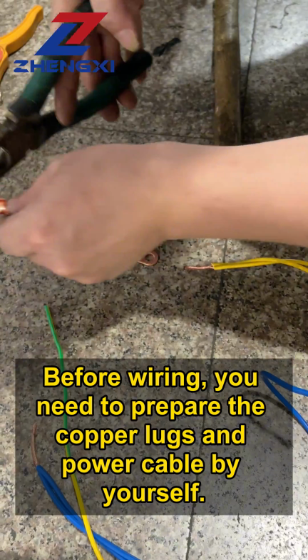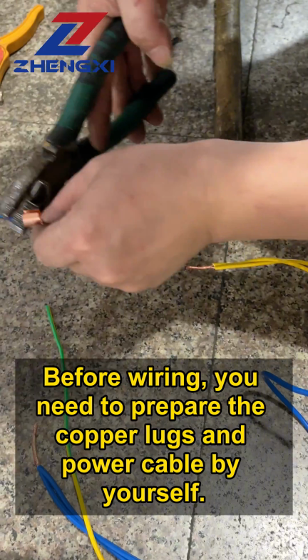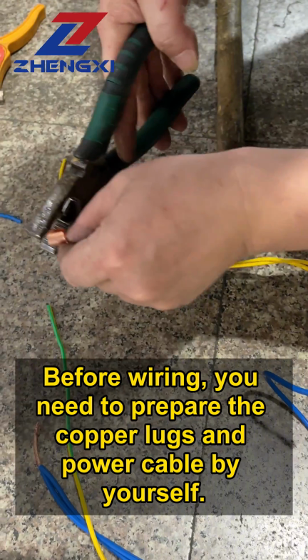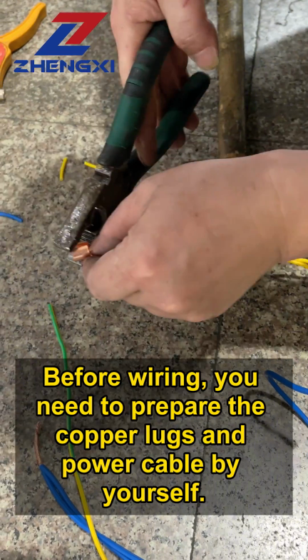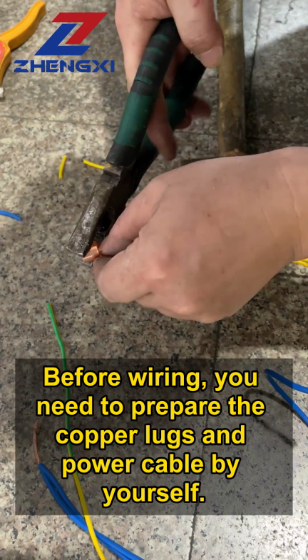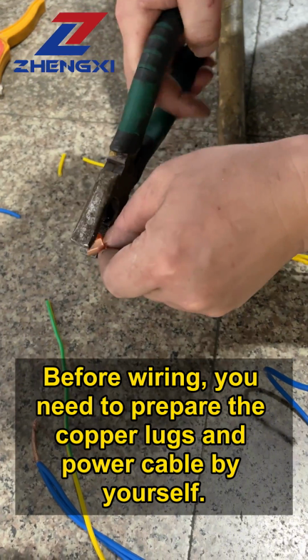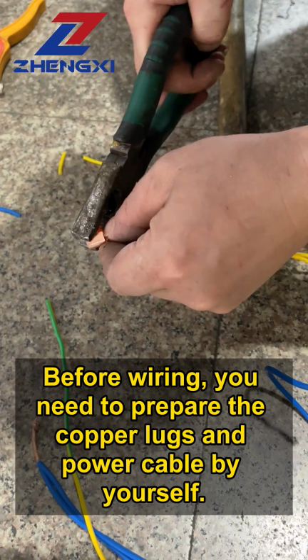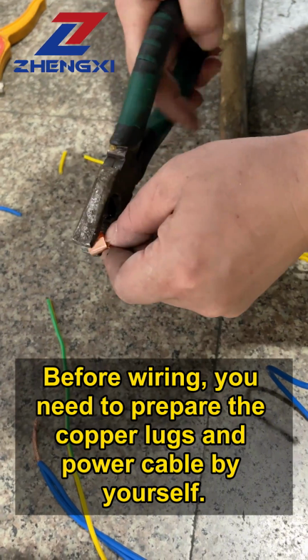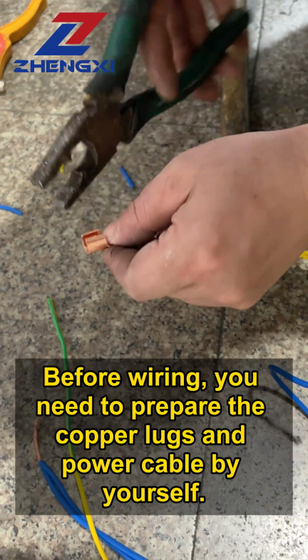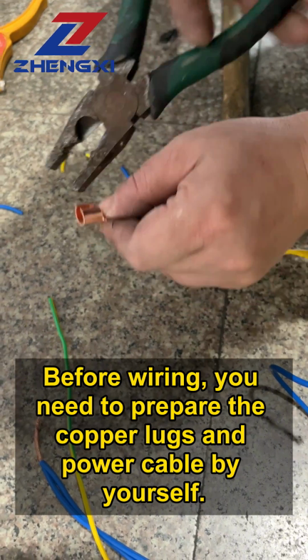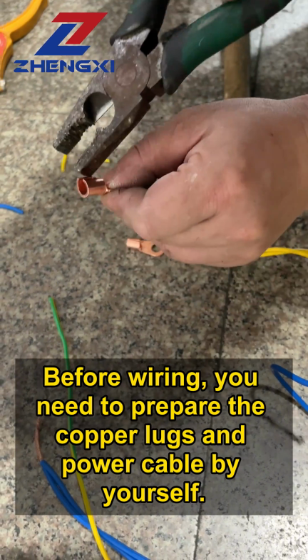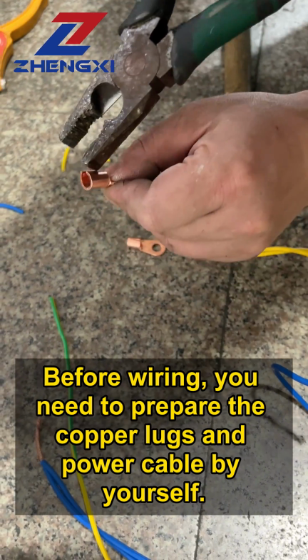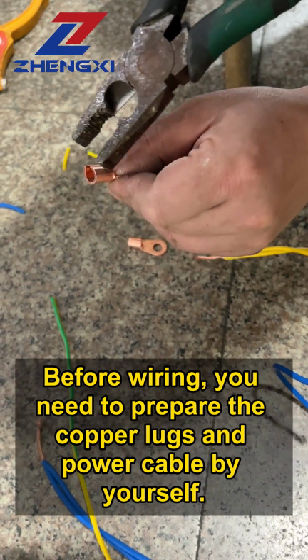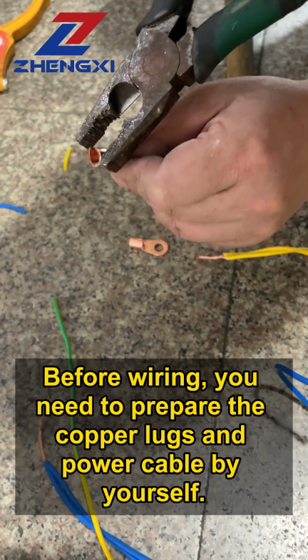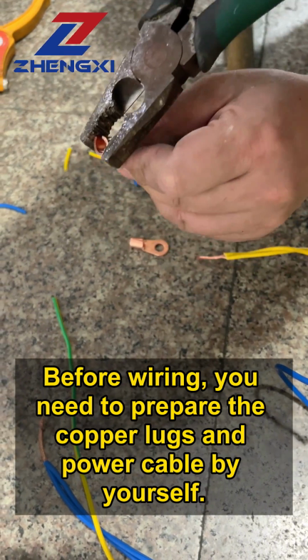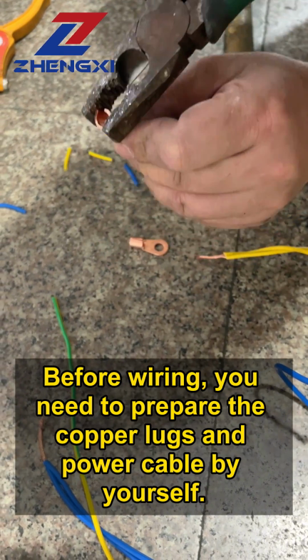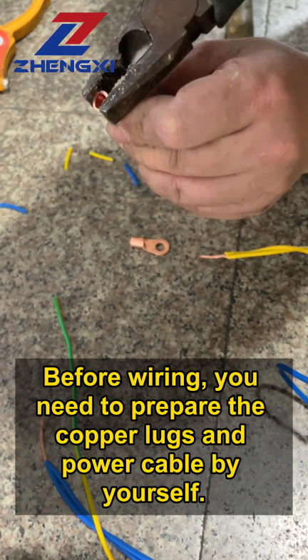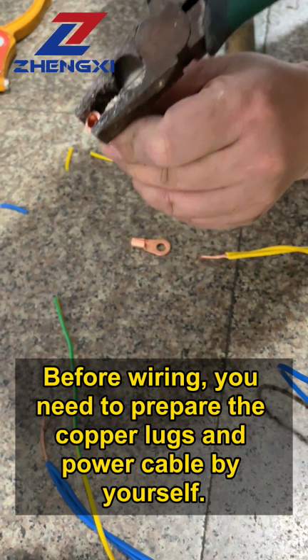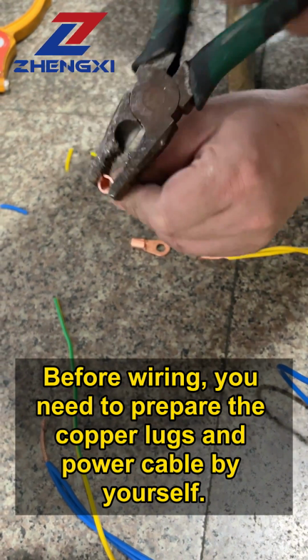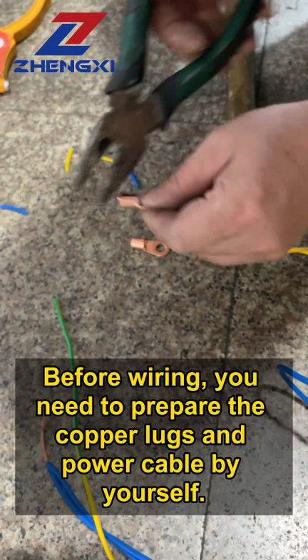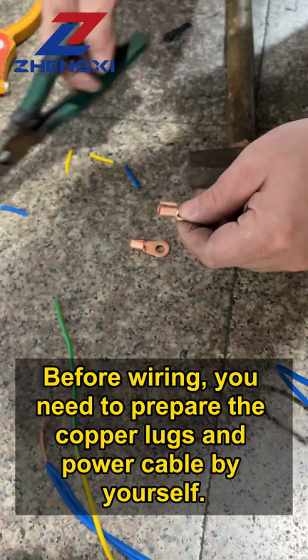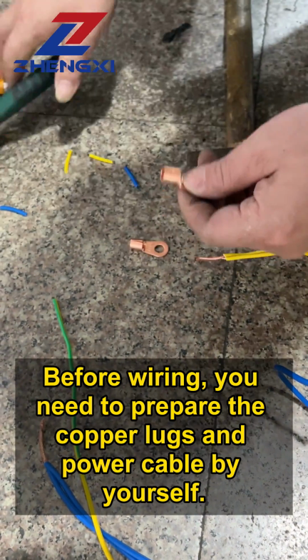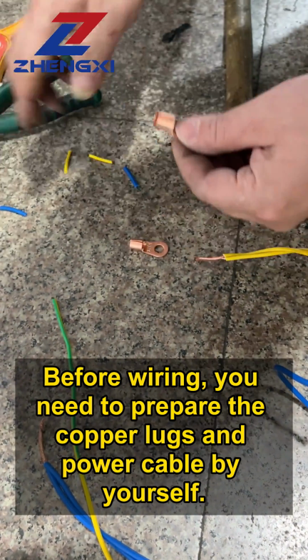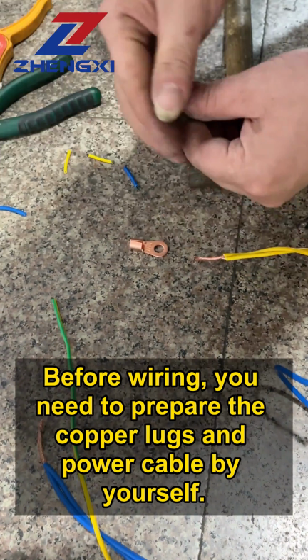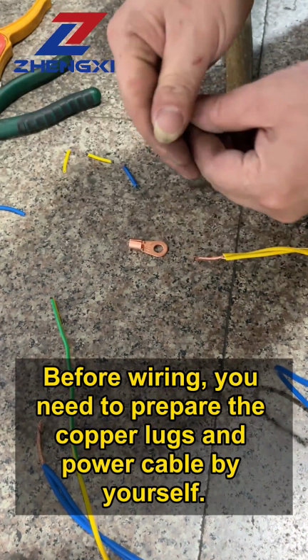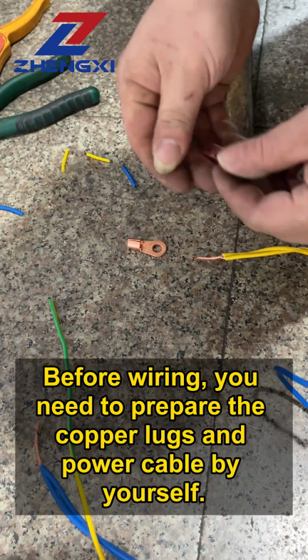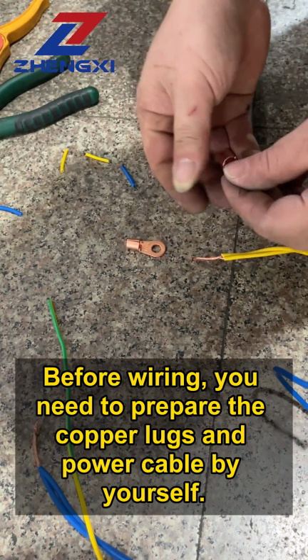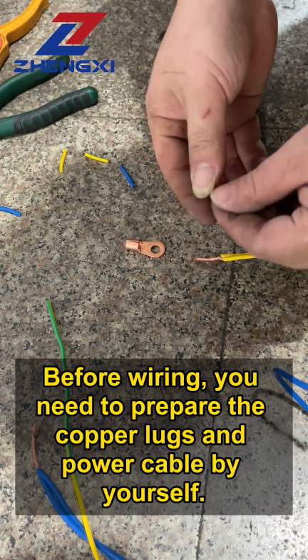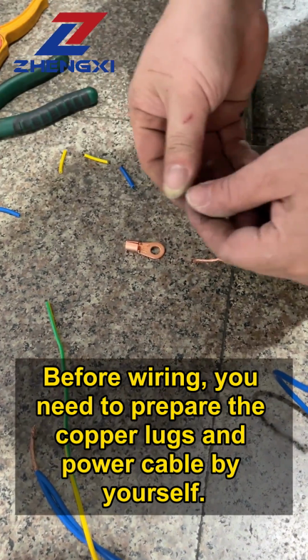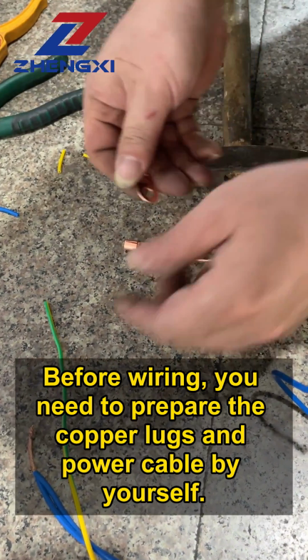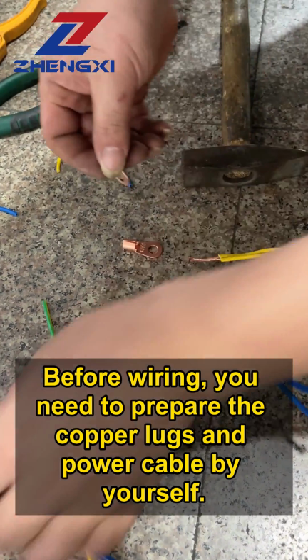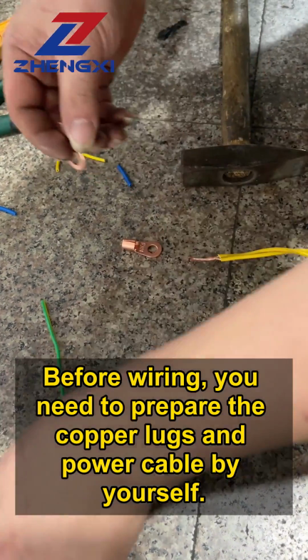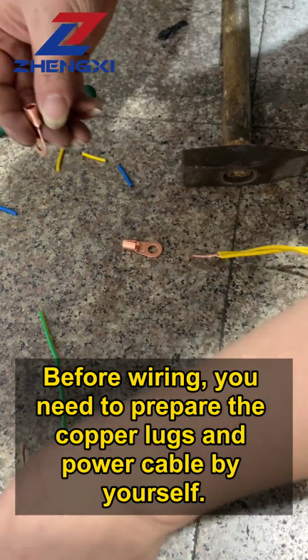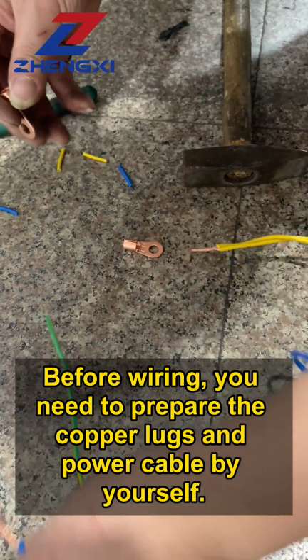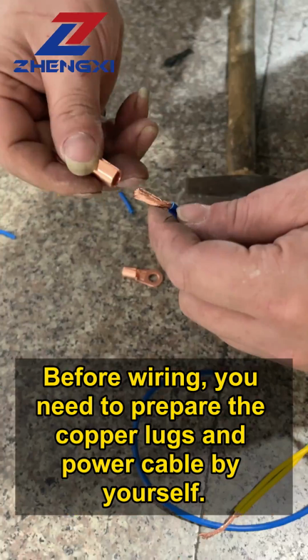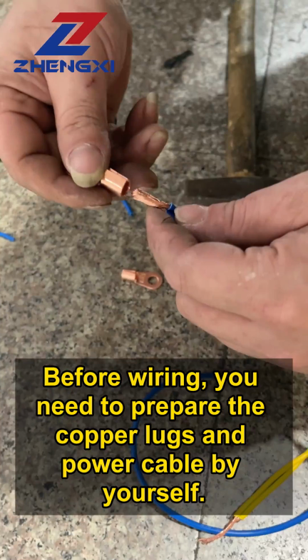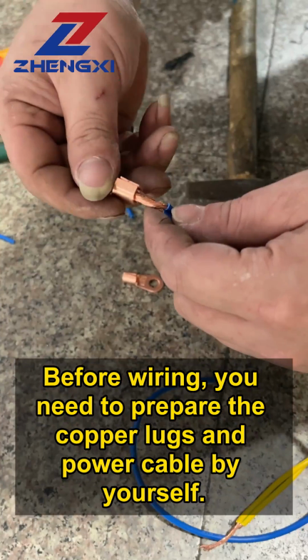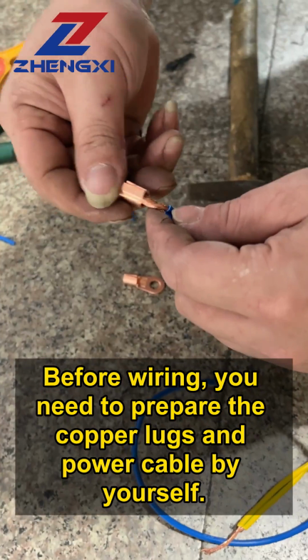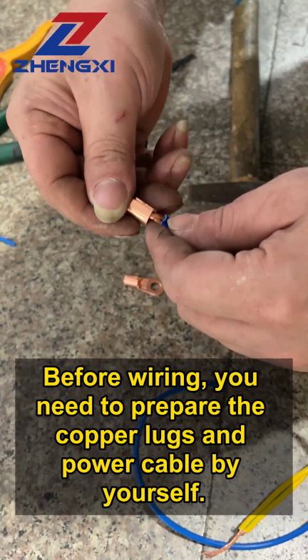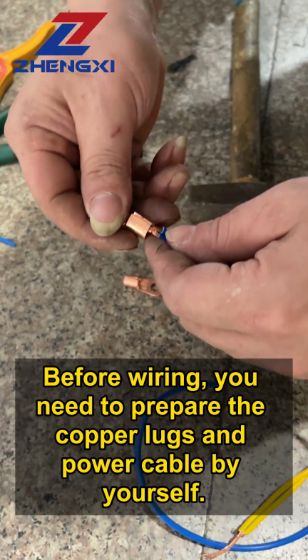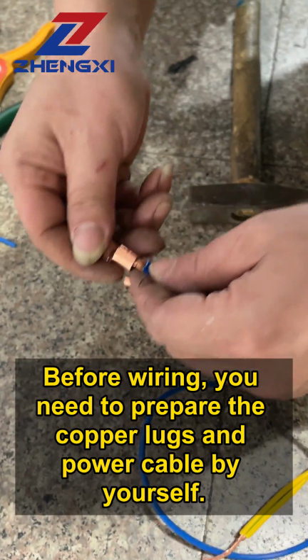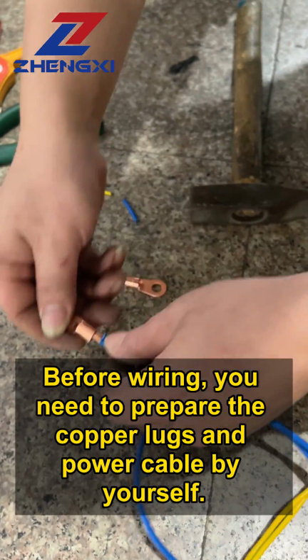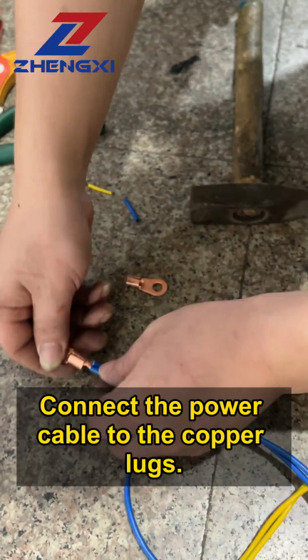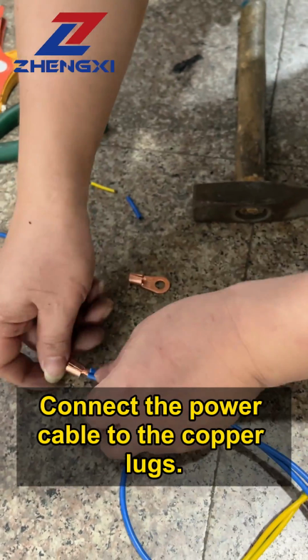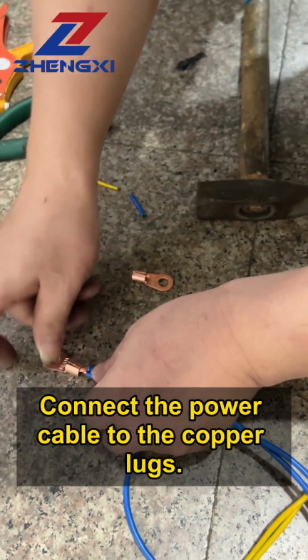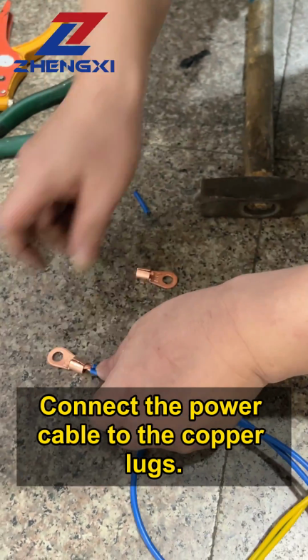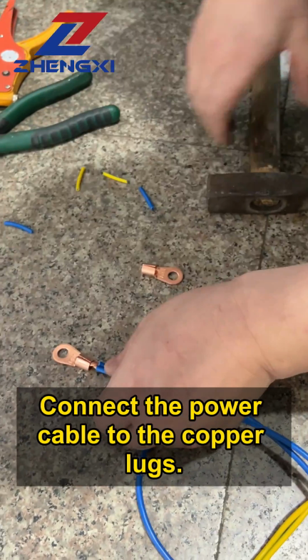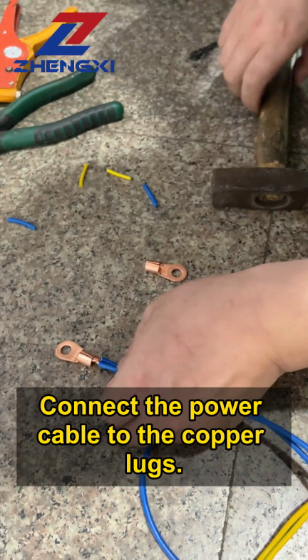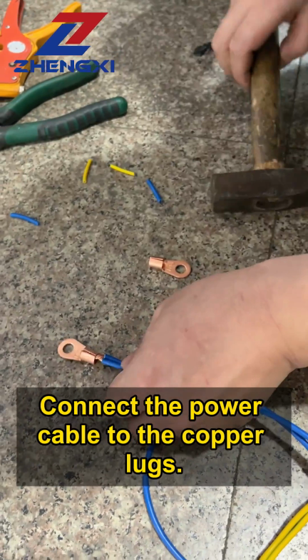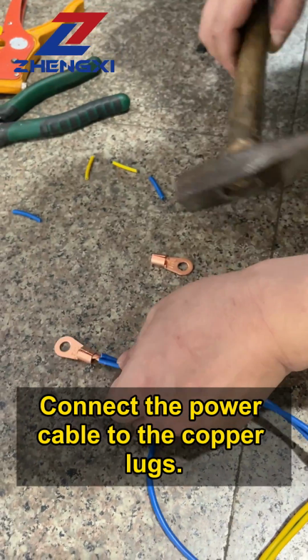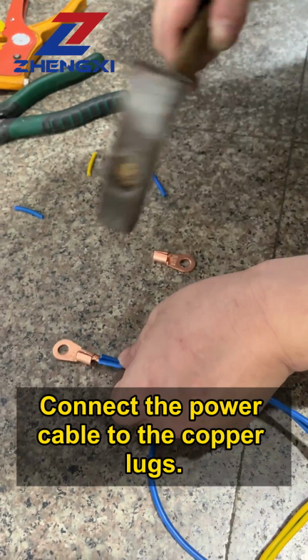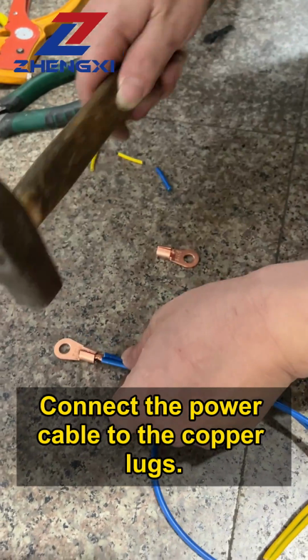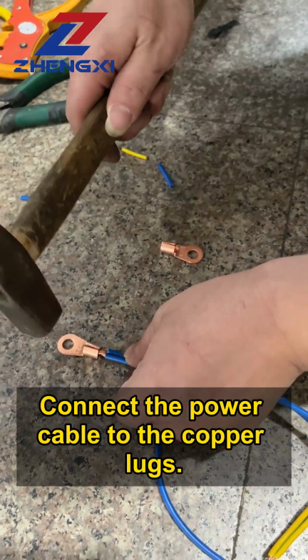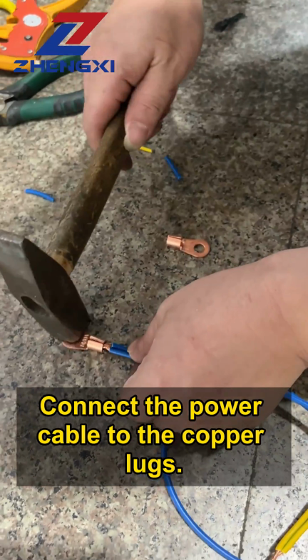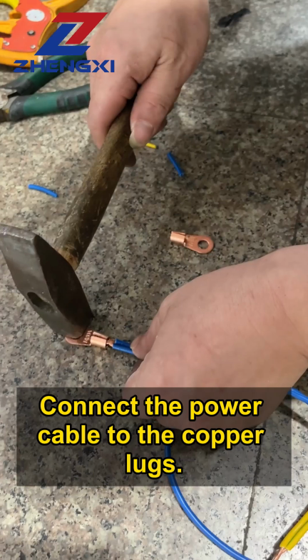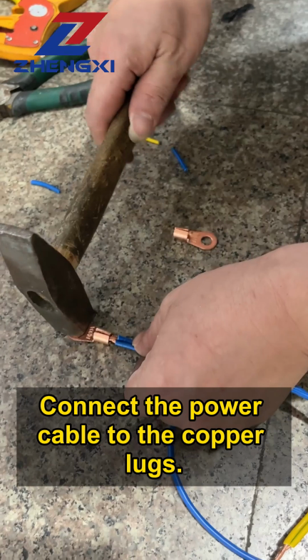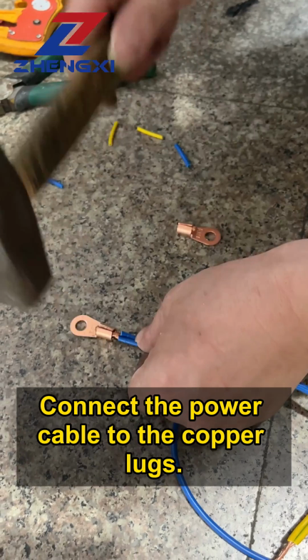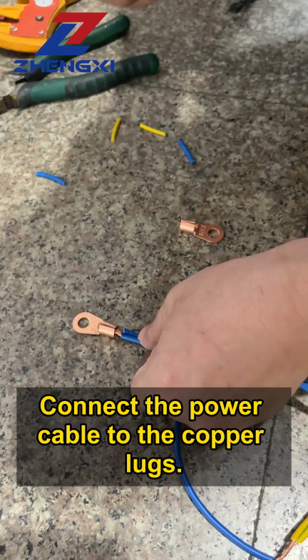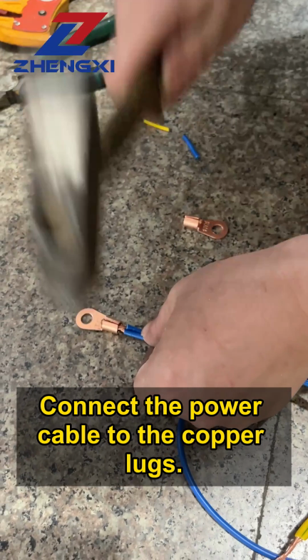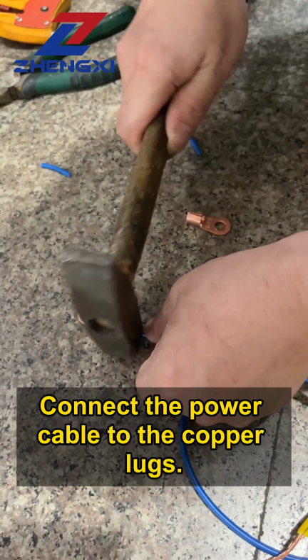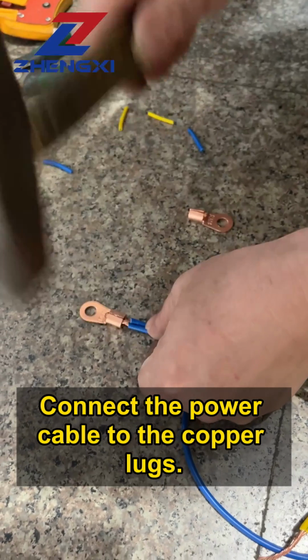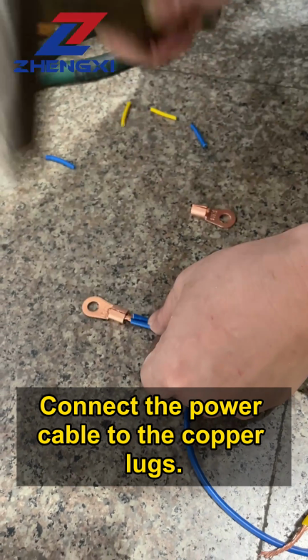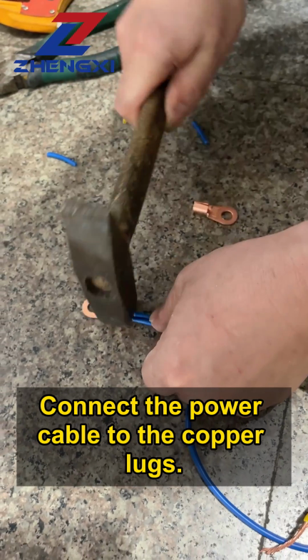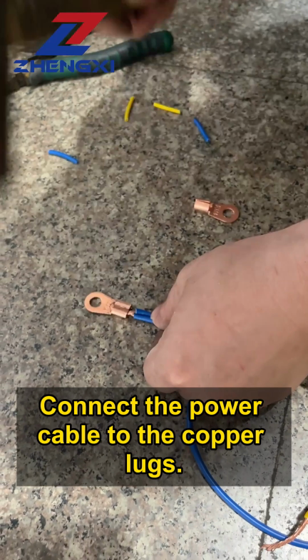Before wiring, you need to prepare the copper lugs and power cable by yourself. Connect the power cable to the copper lugs.